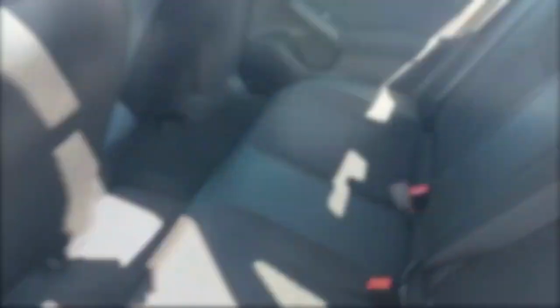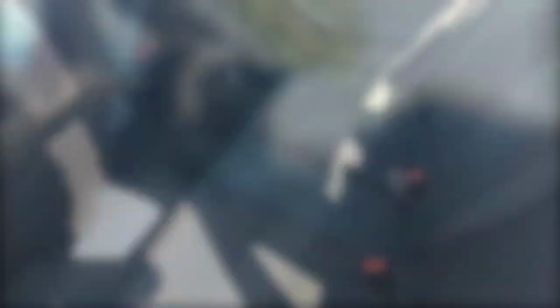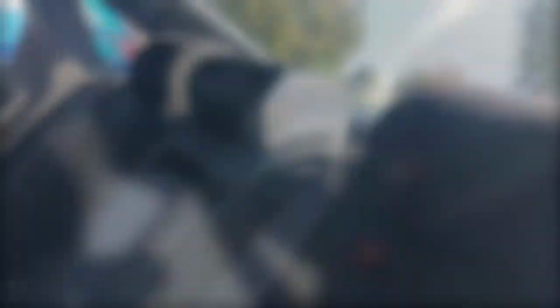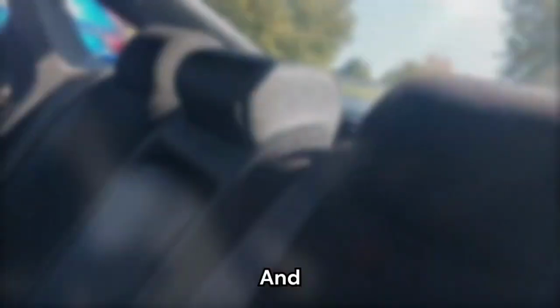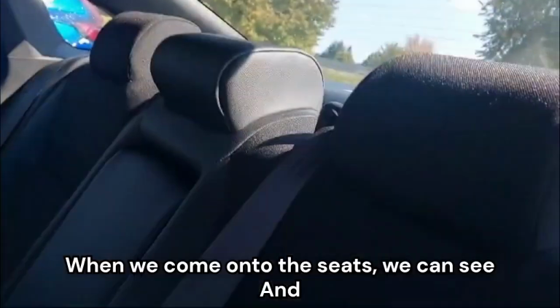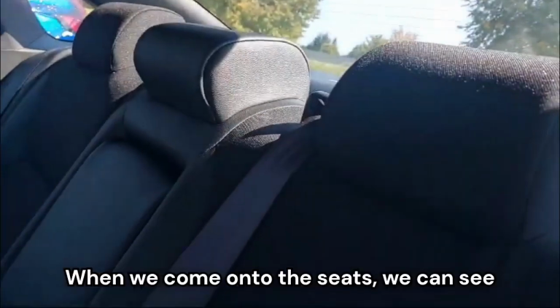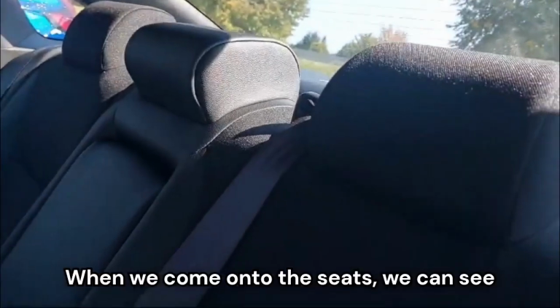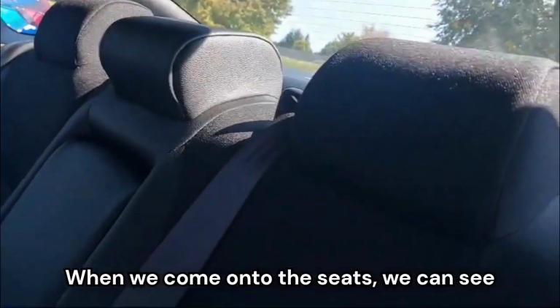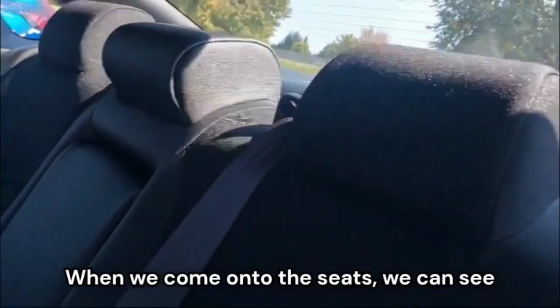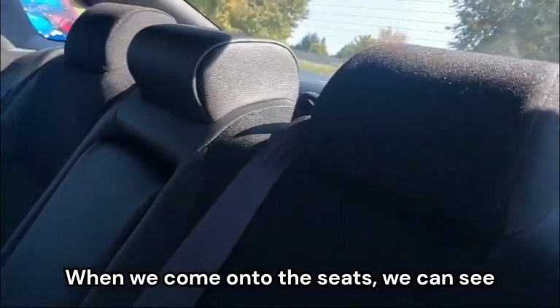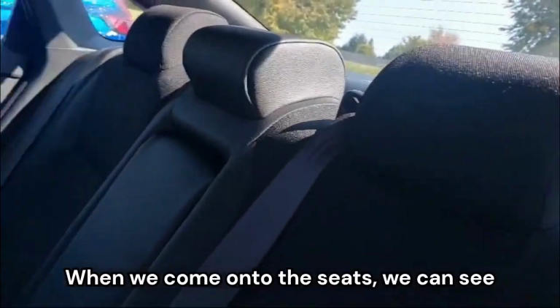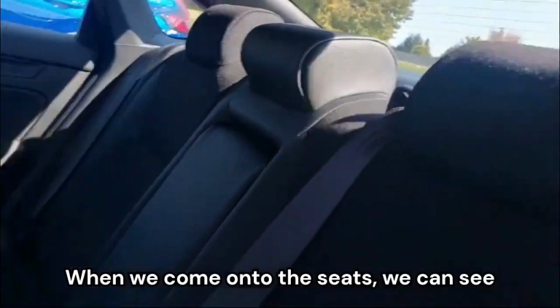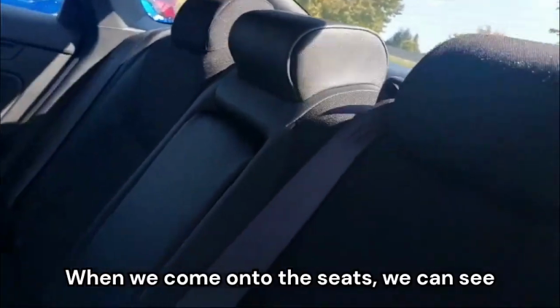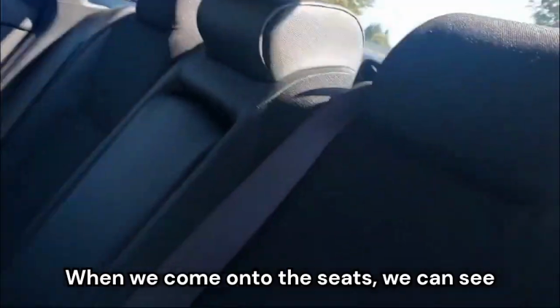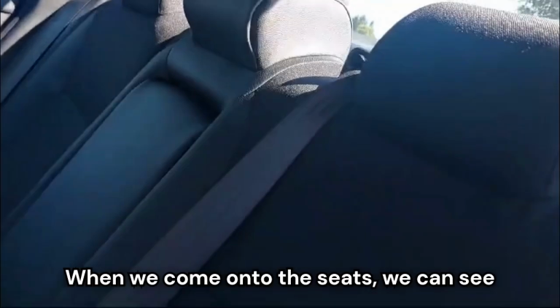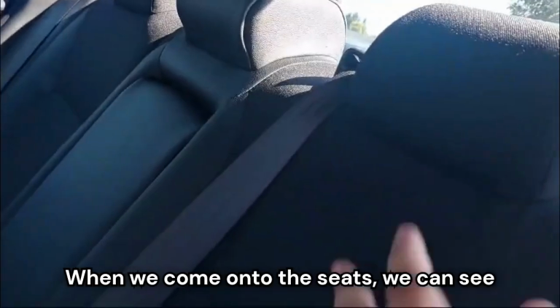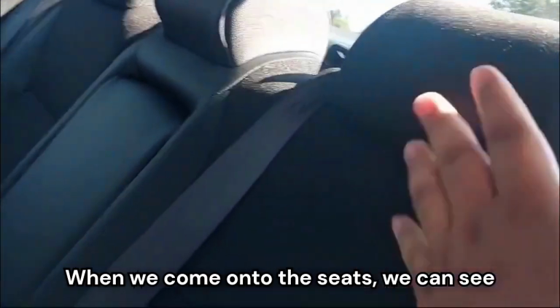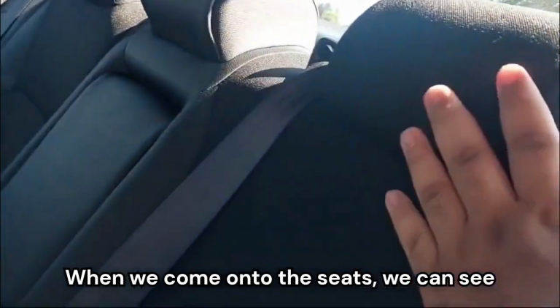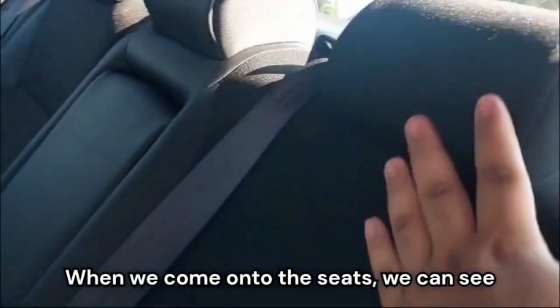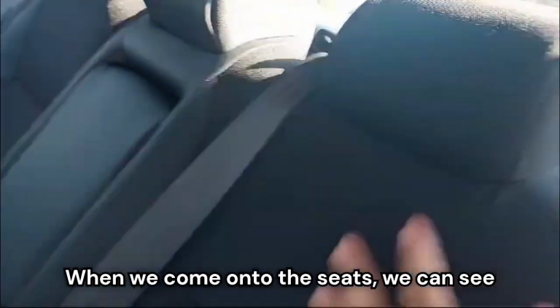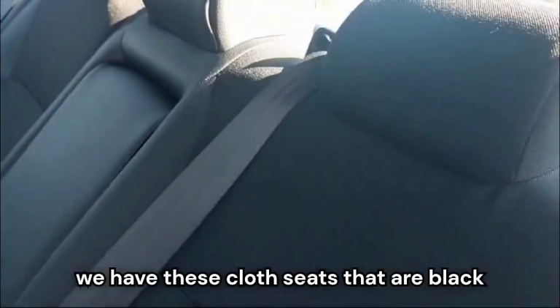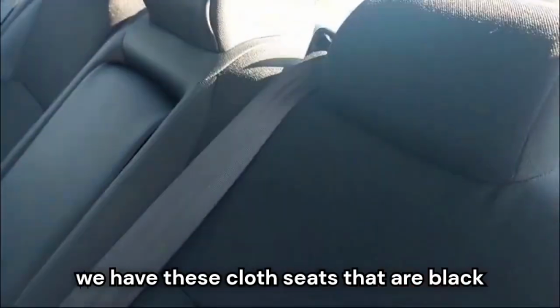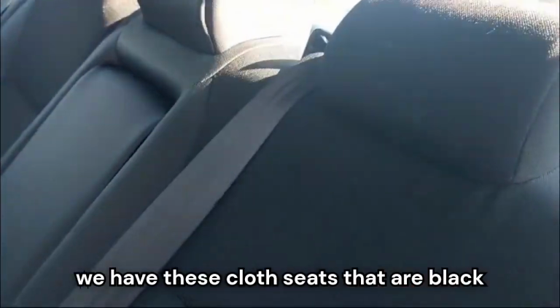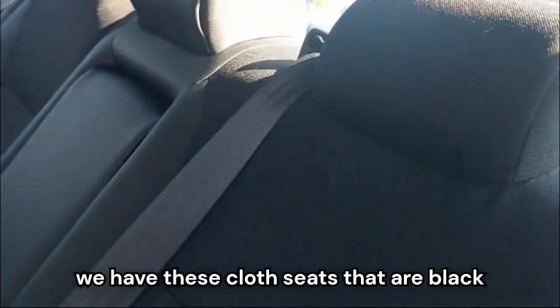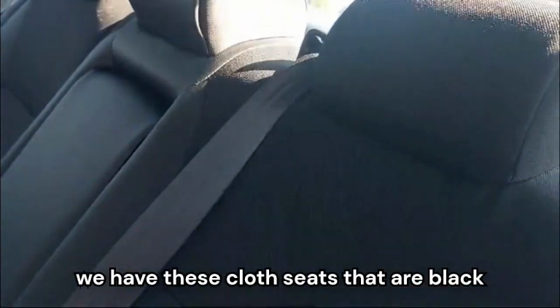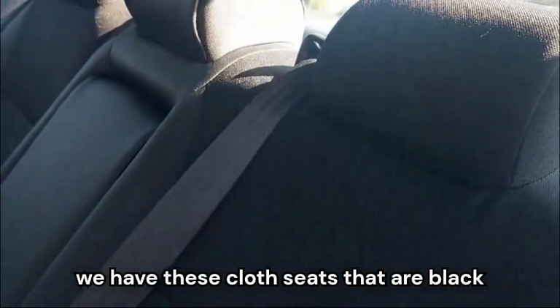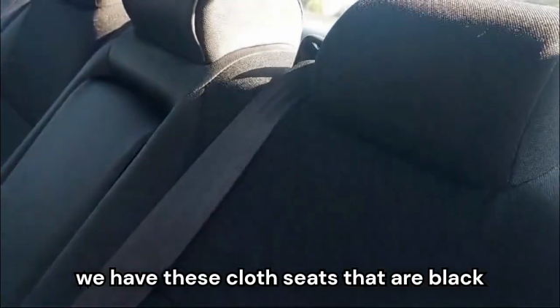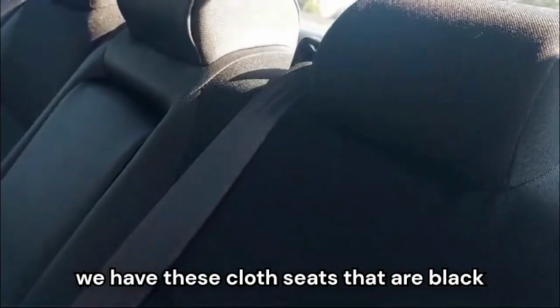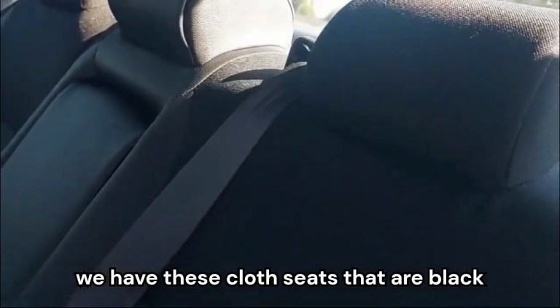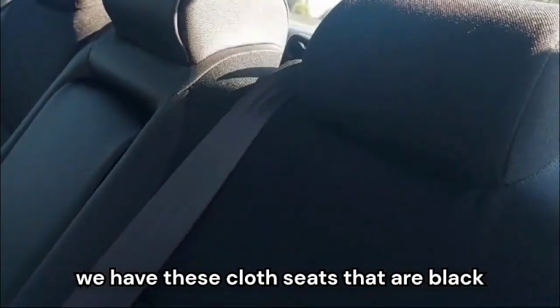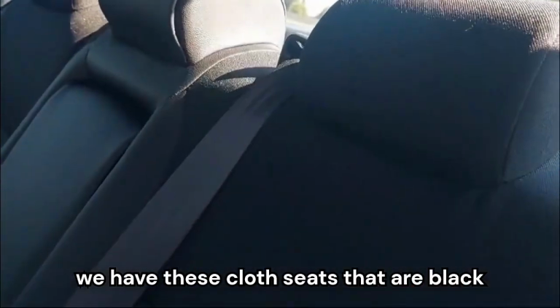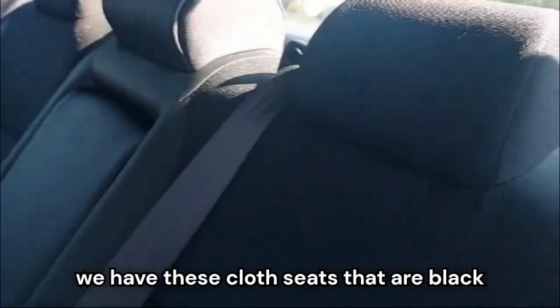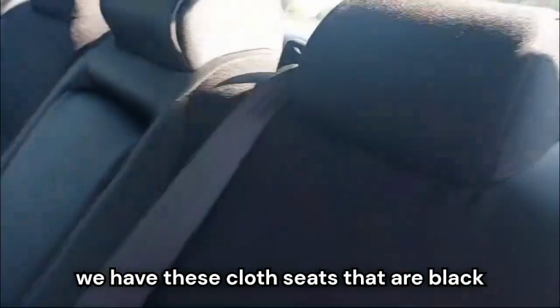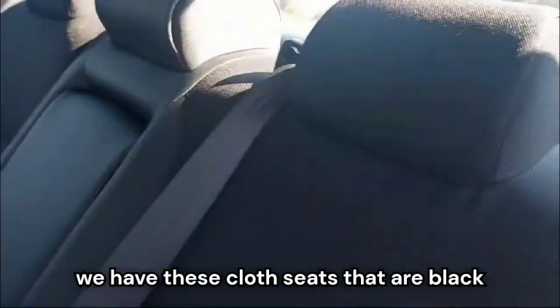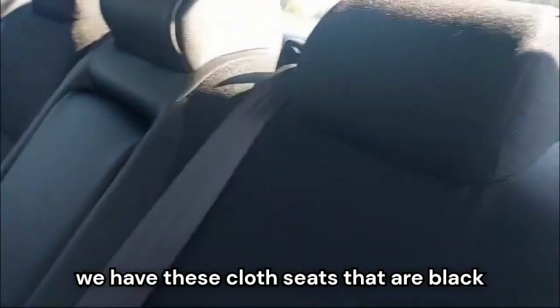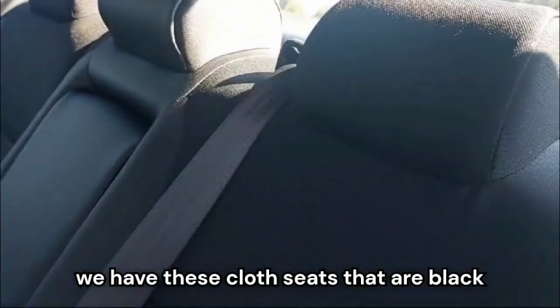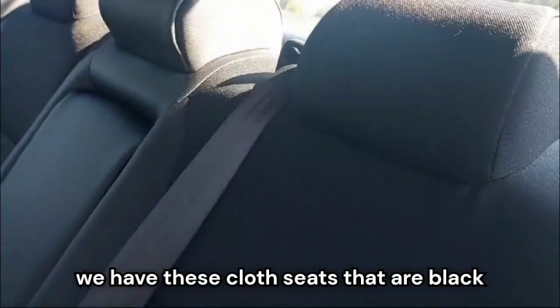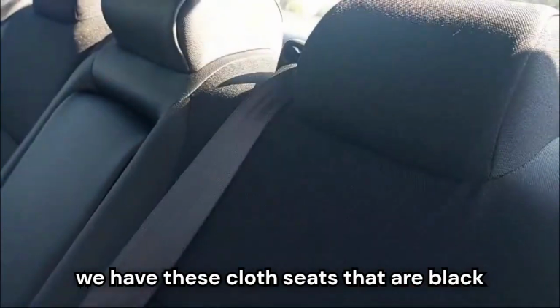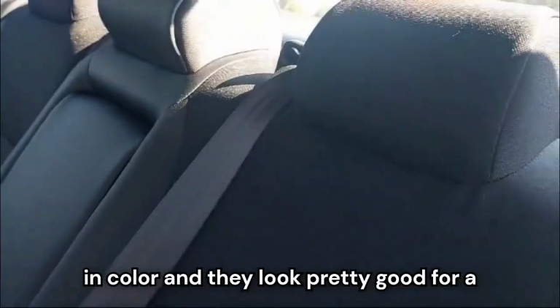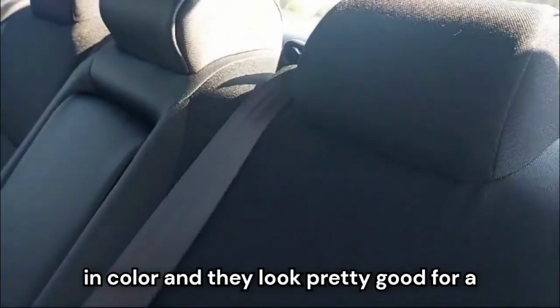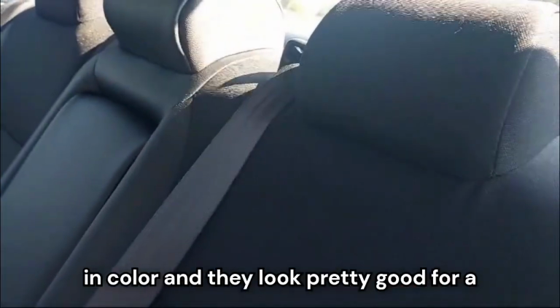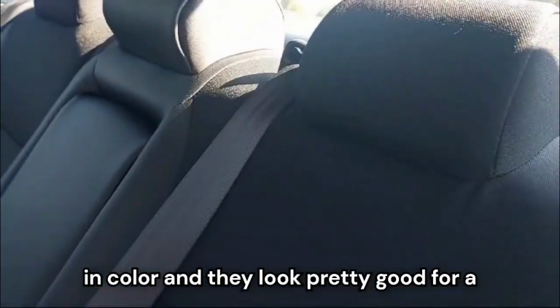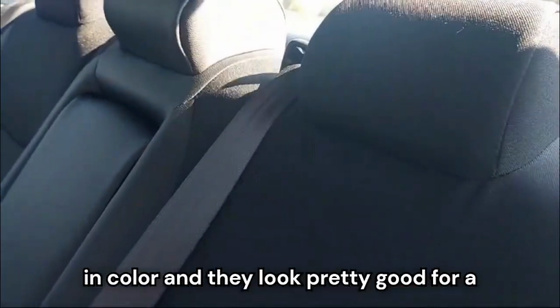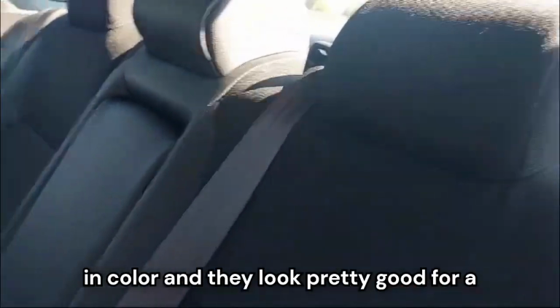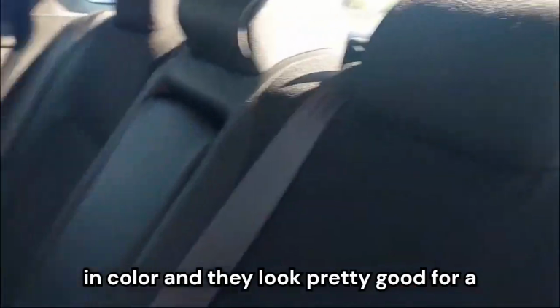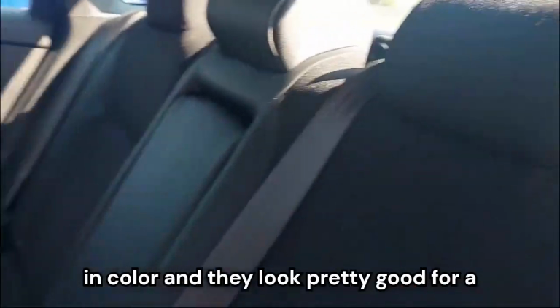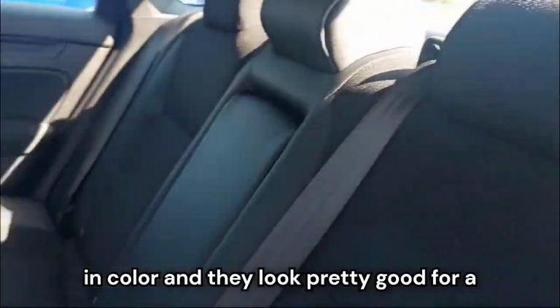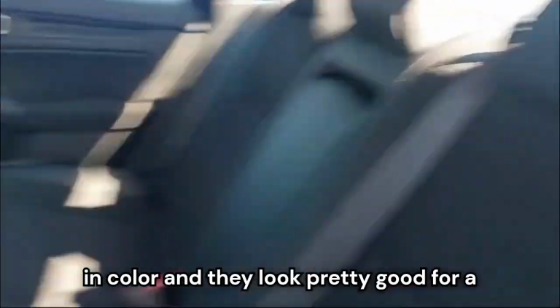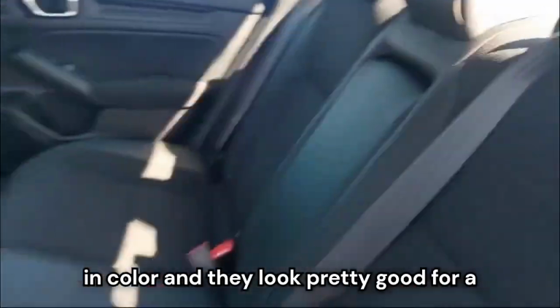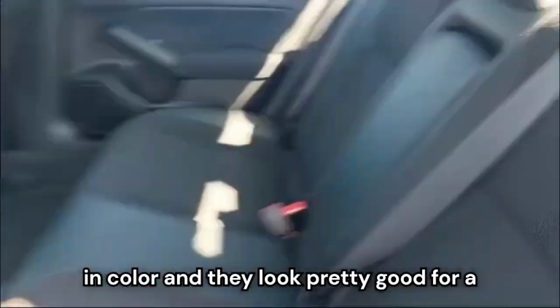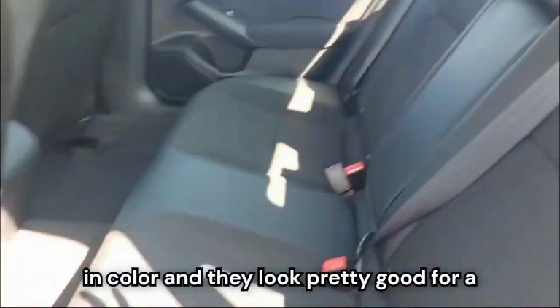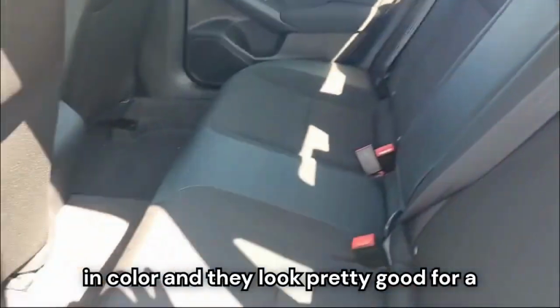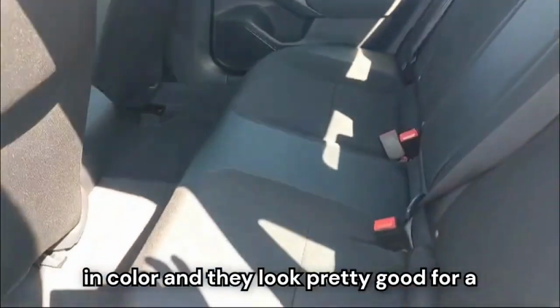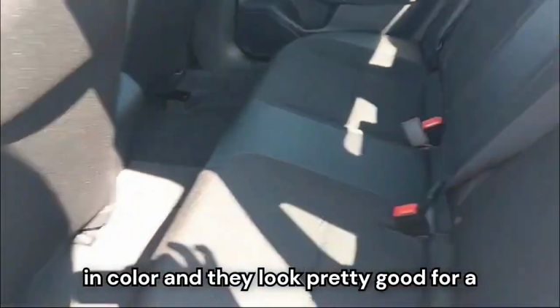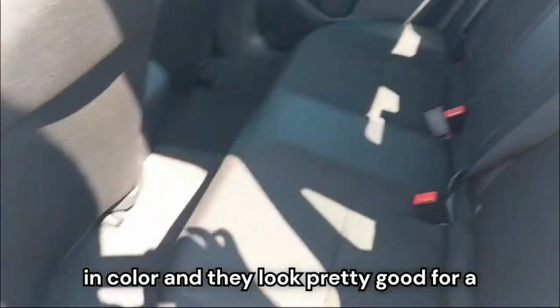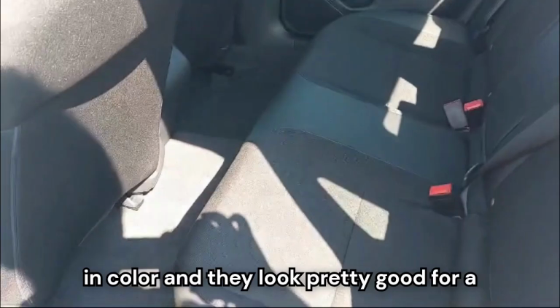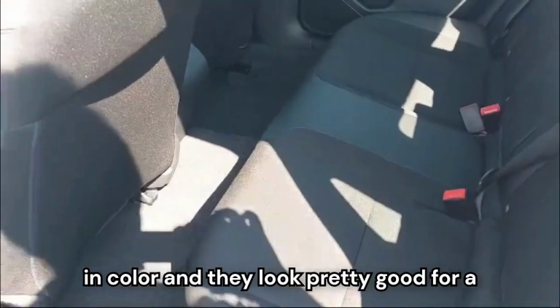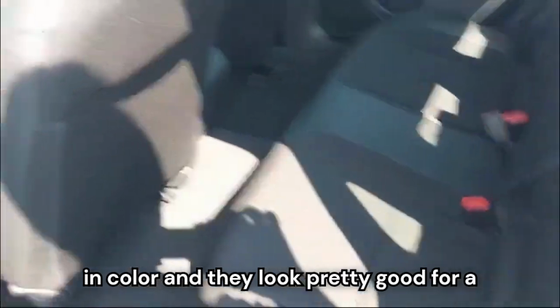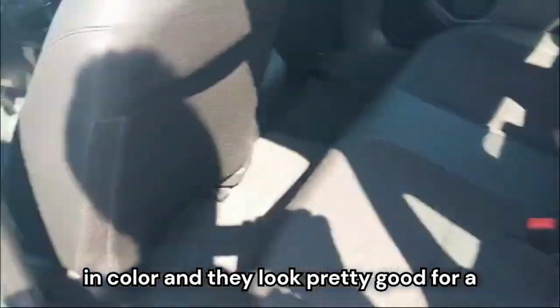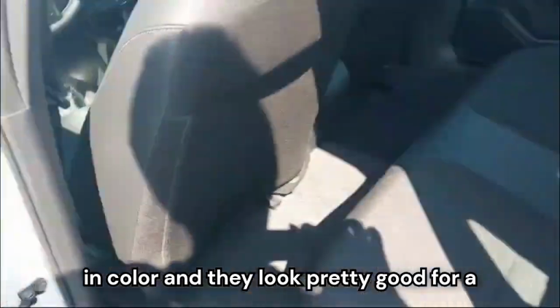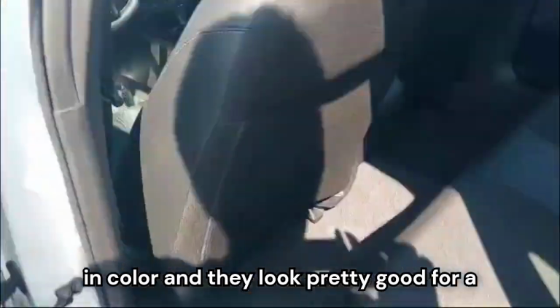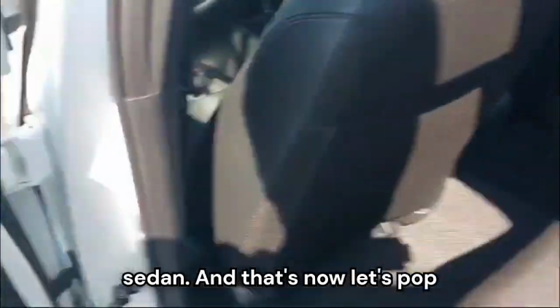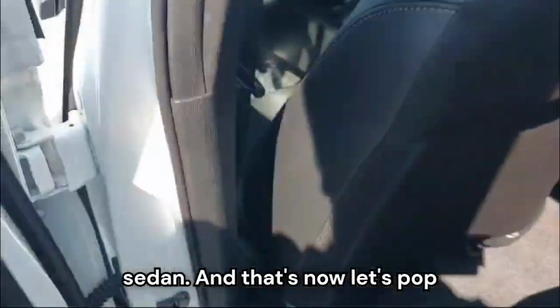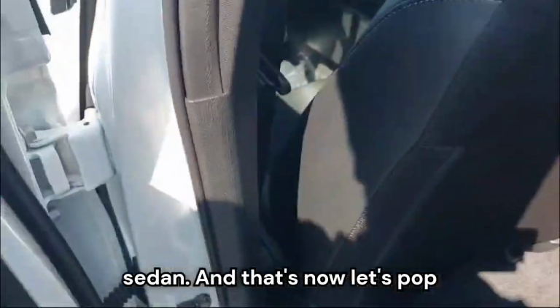When we come on to the seats, we can see we have these cloth seats that are black in color, and they look pretty good for a sedan.